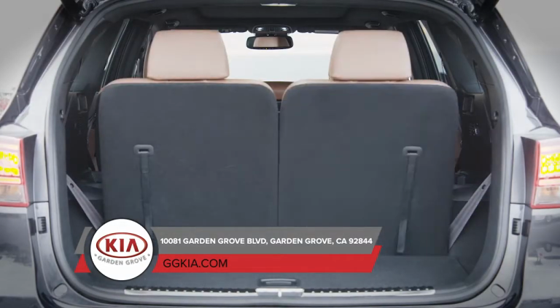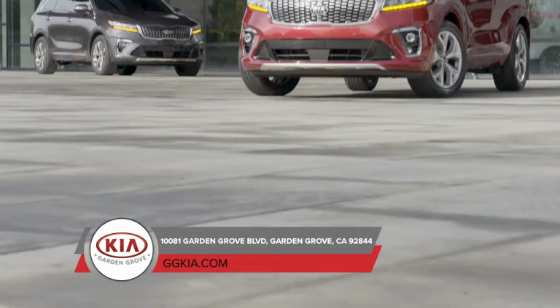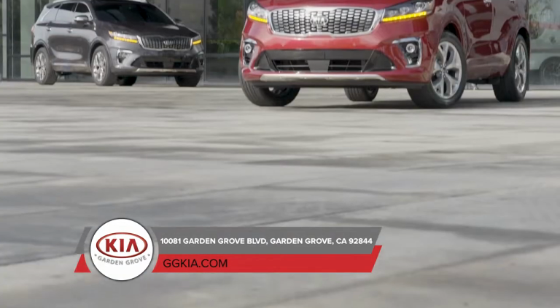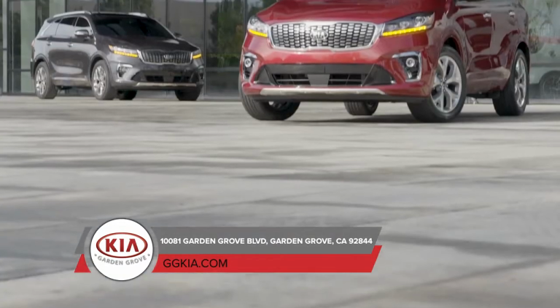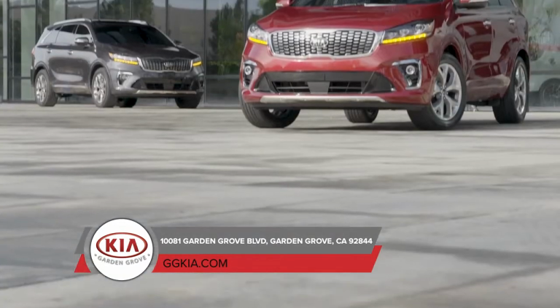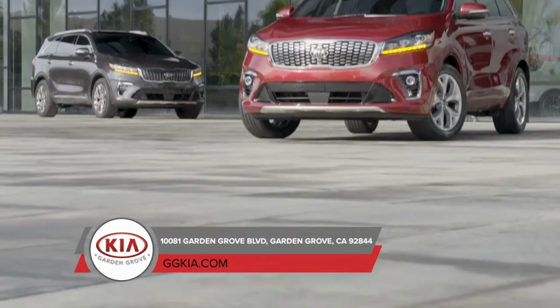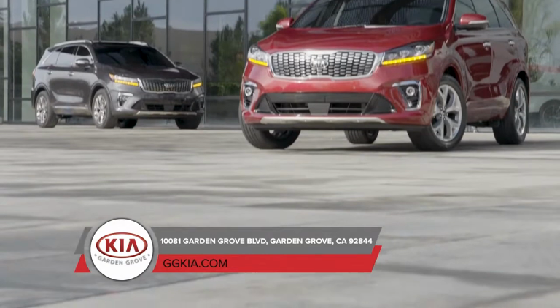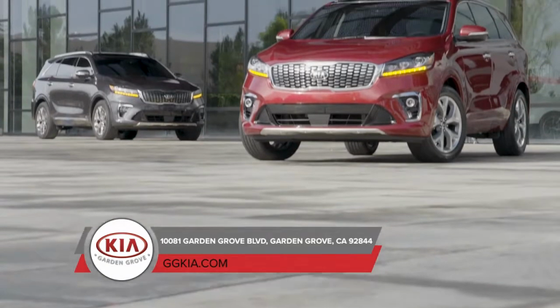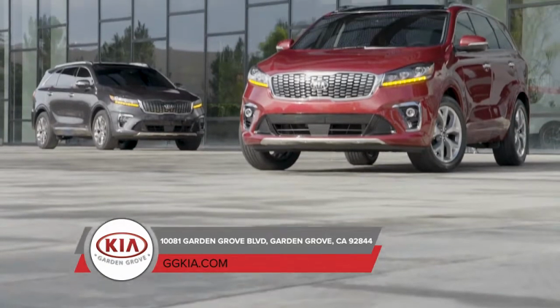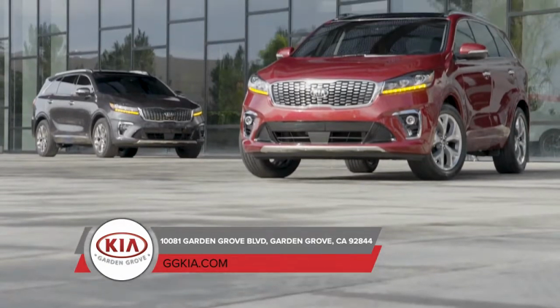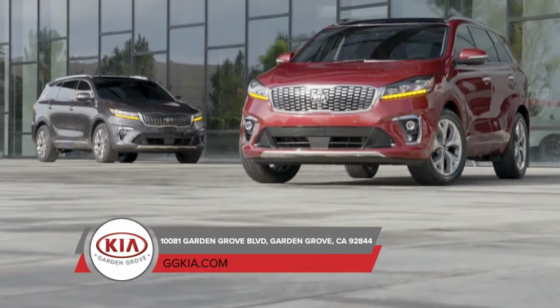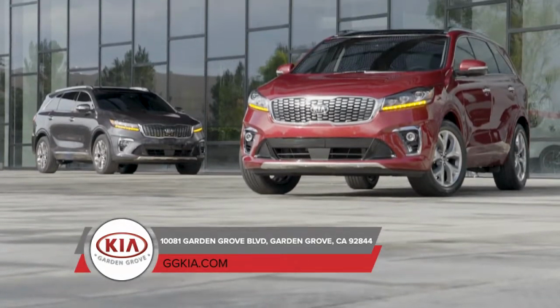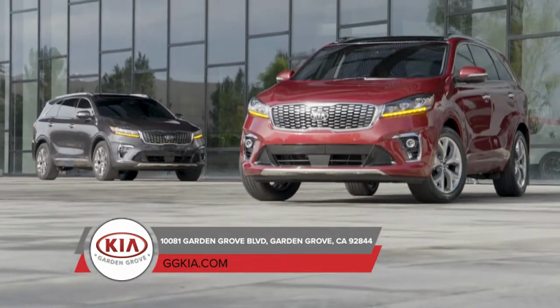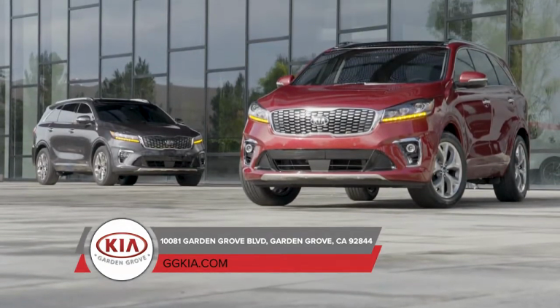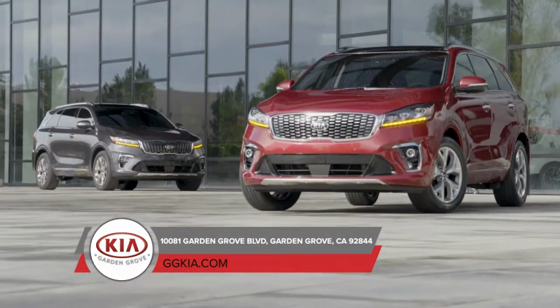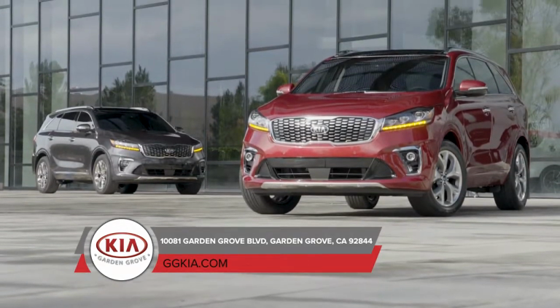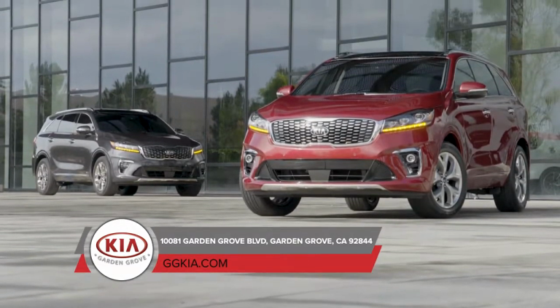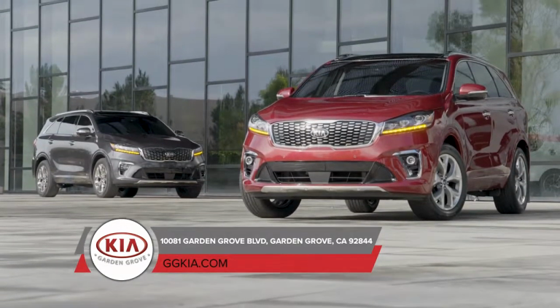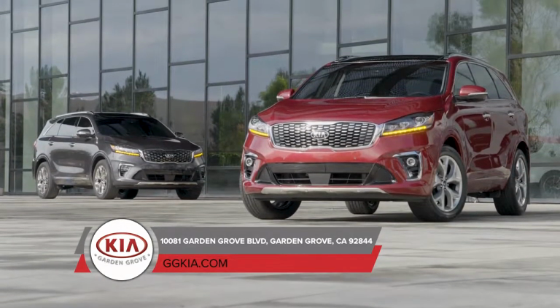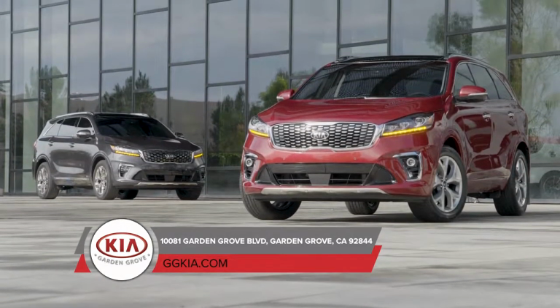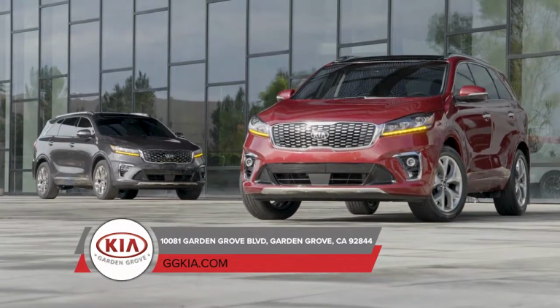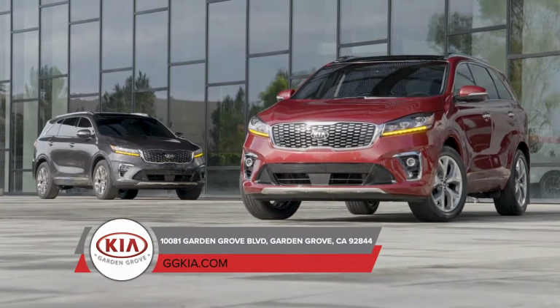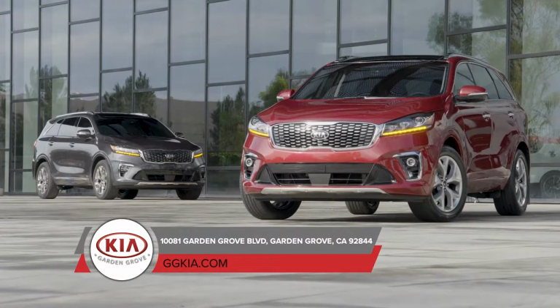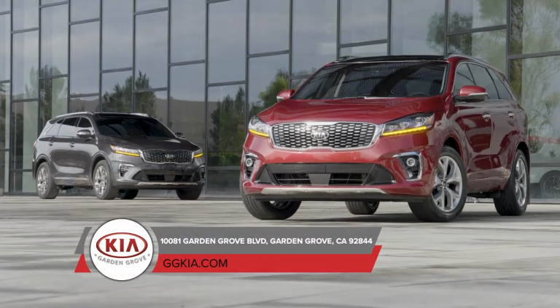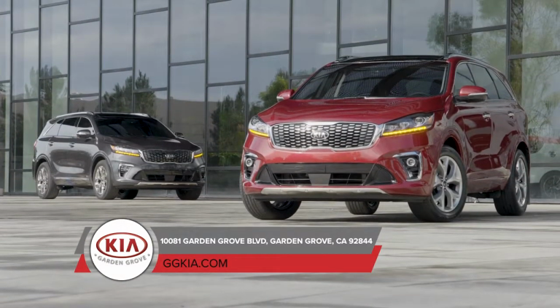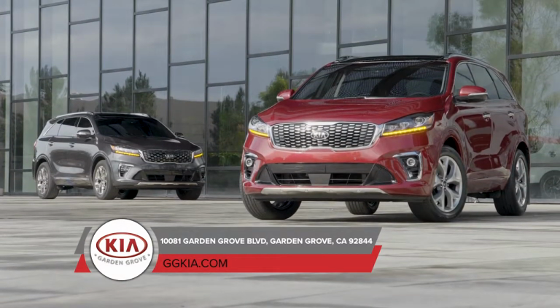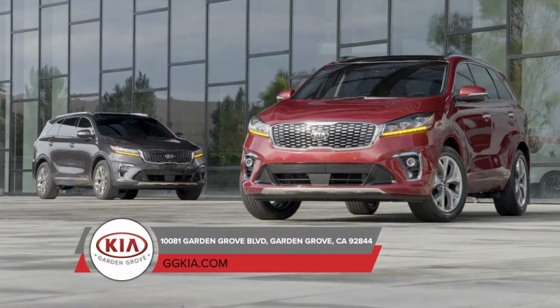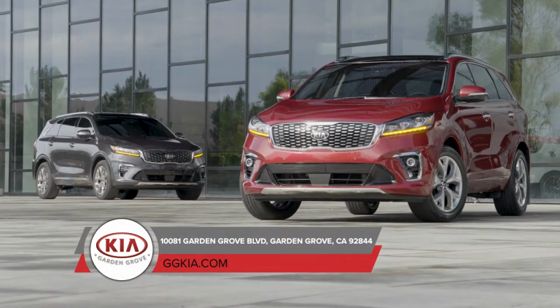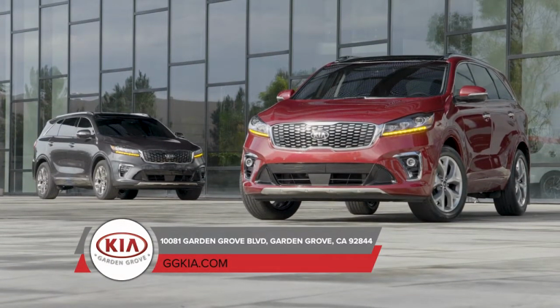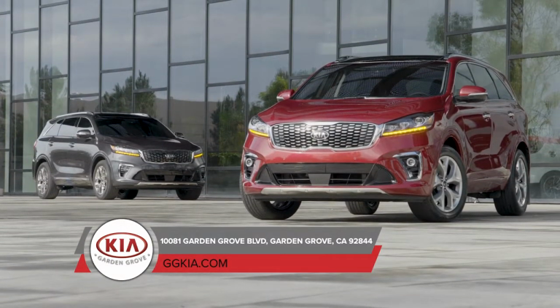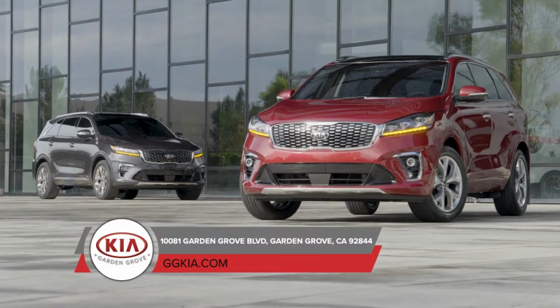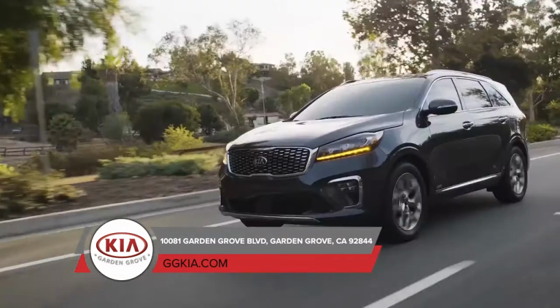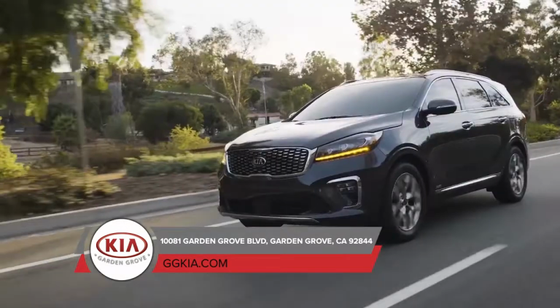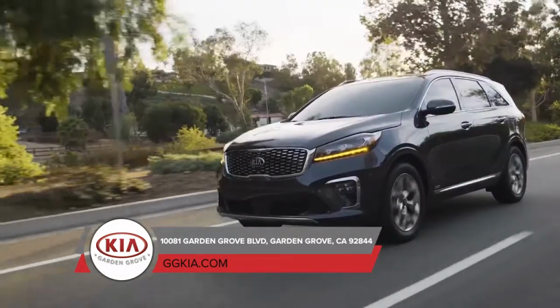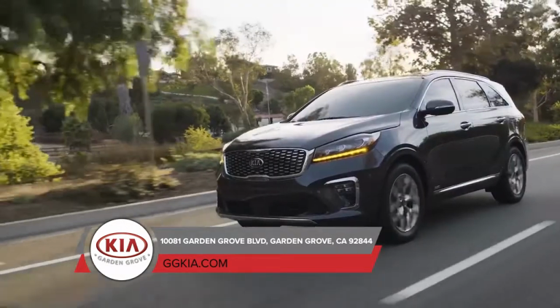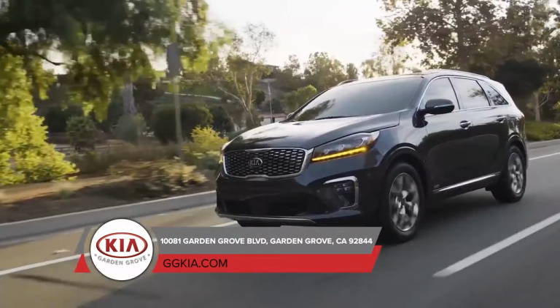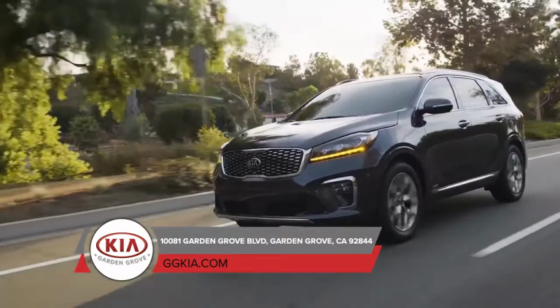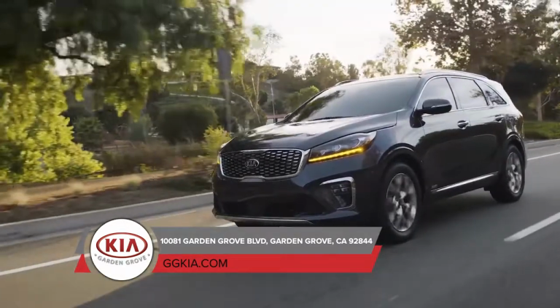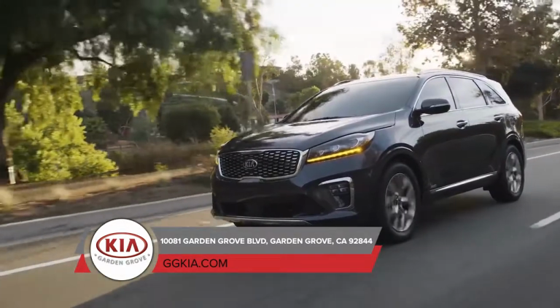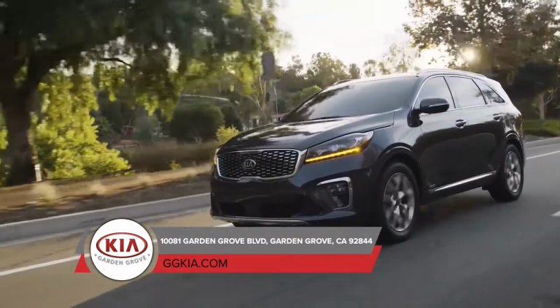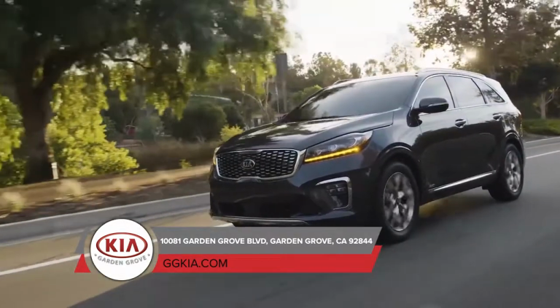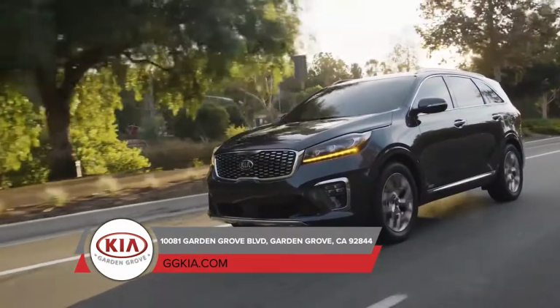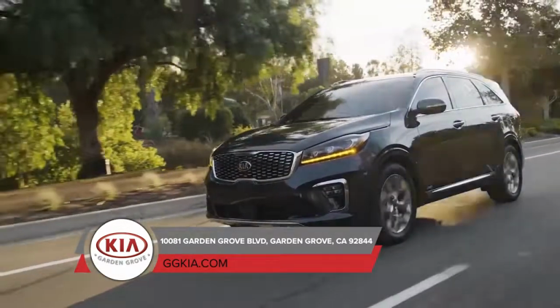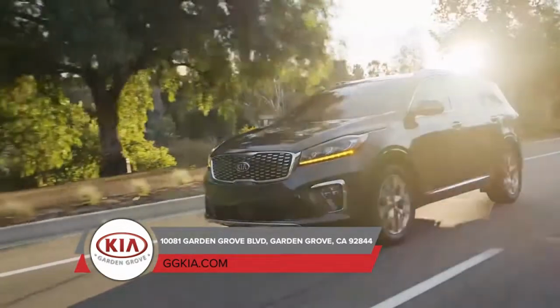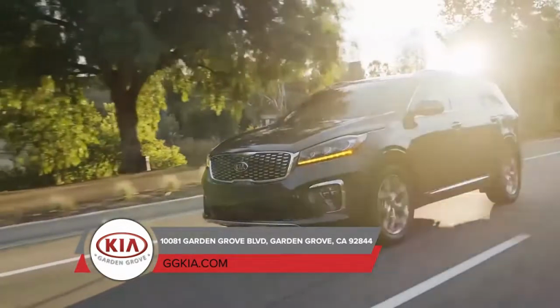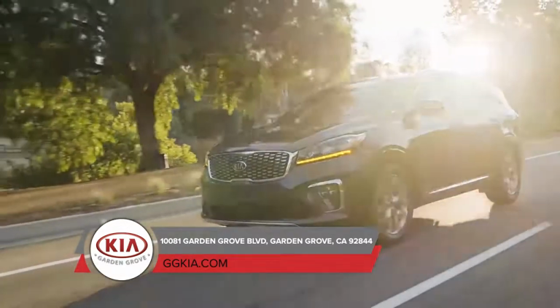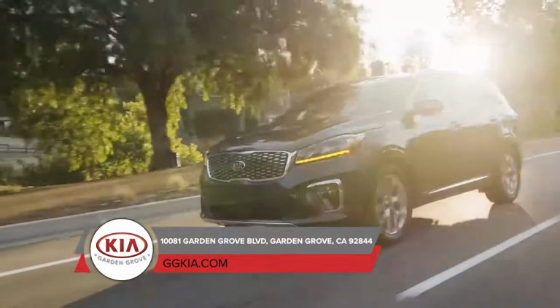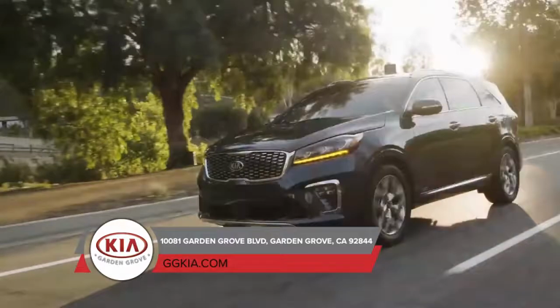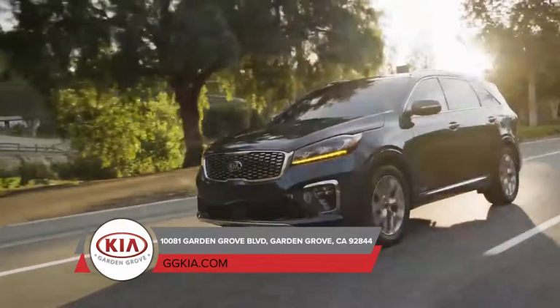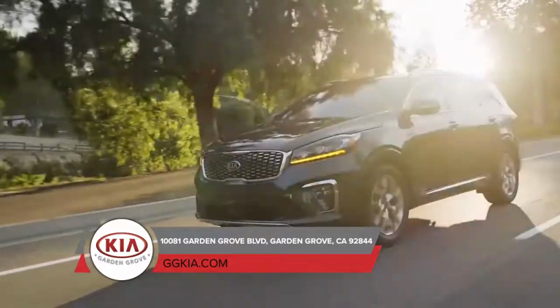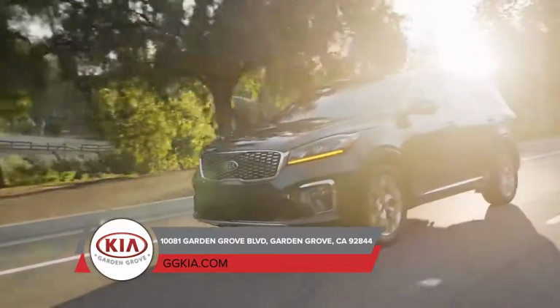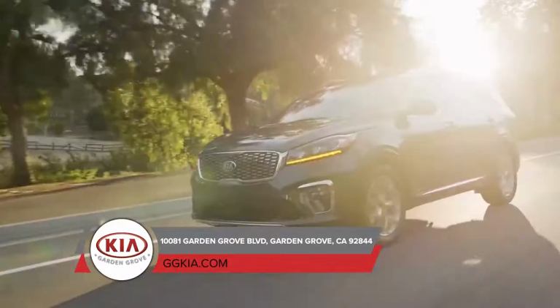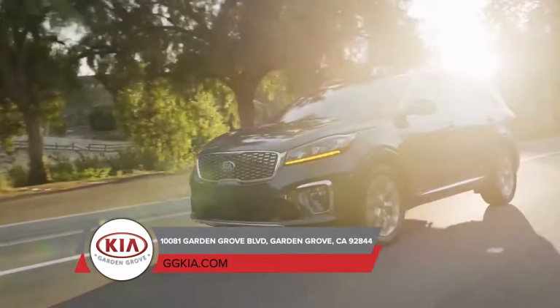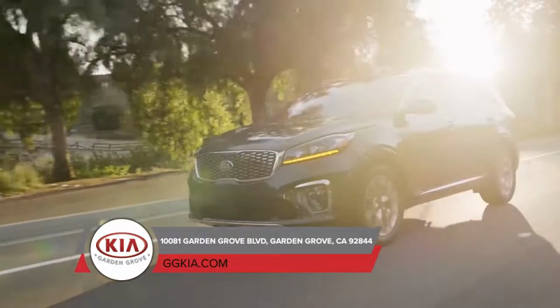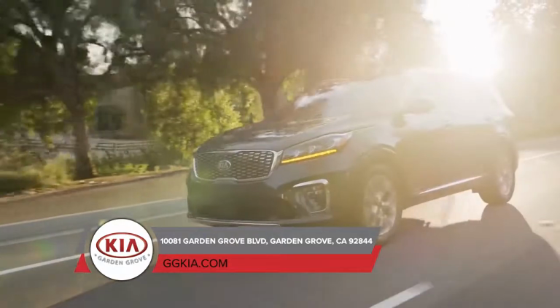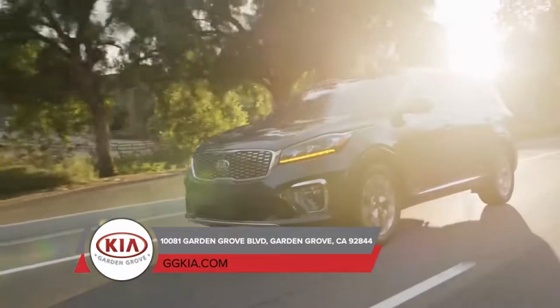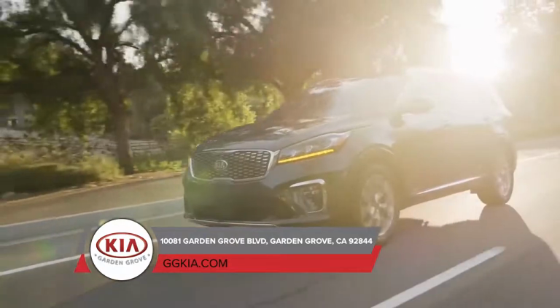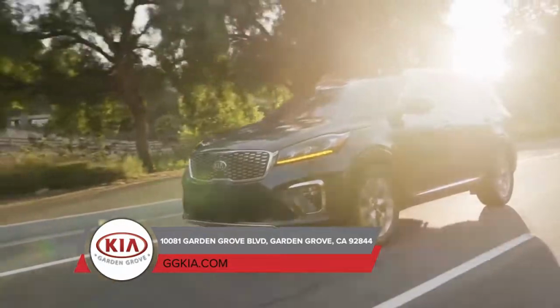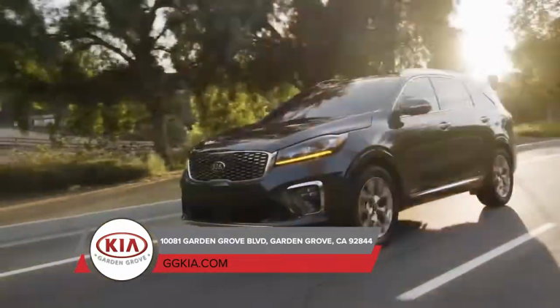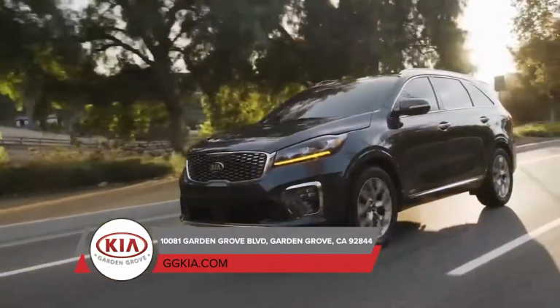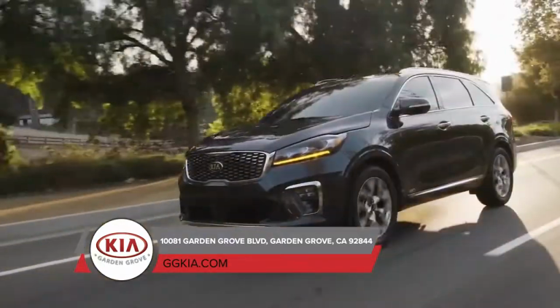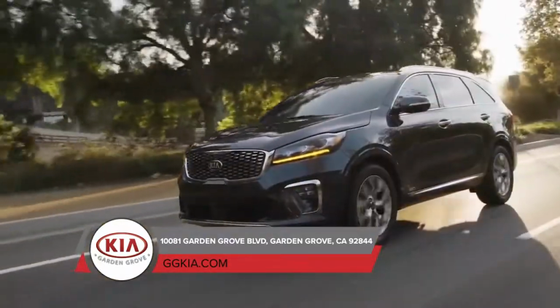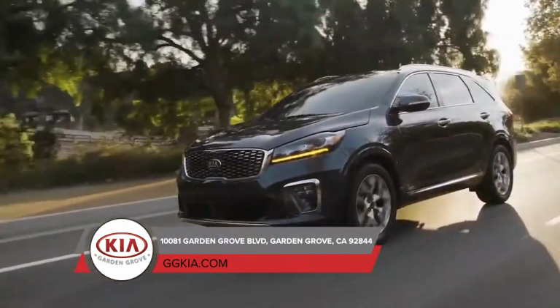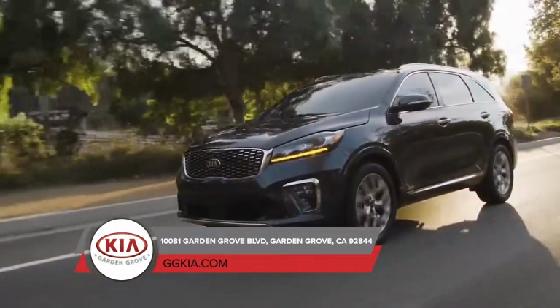The 2019 Kia Sorento is waiting for you to come test drive it today. Don't wait any longer. Visit us to experience all that it has to offer.